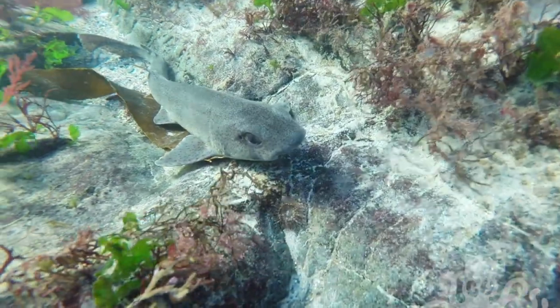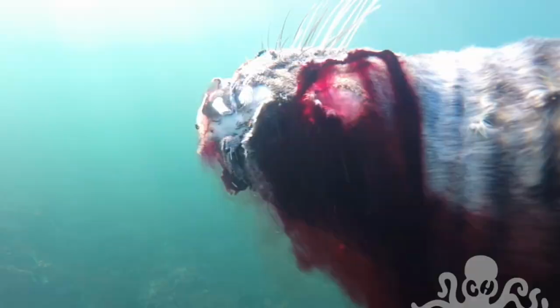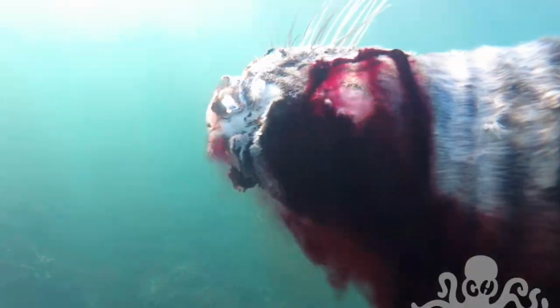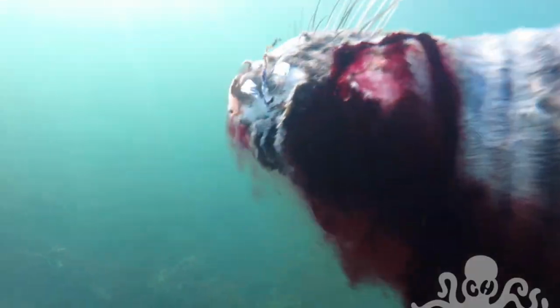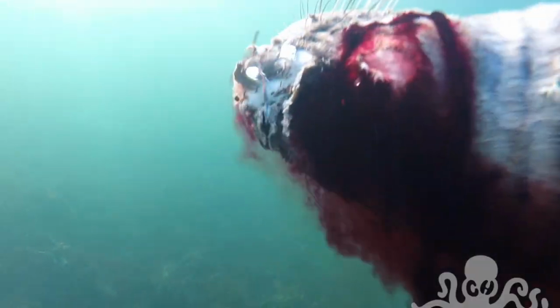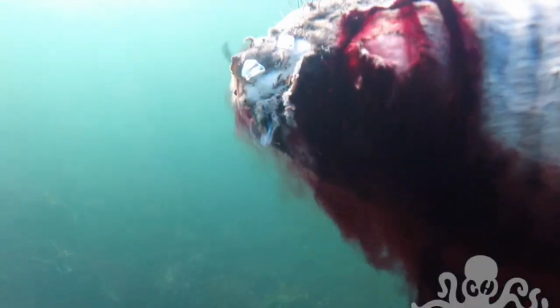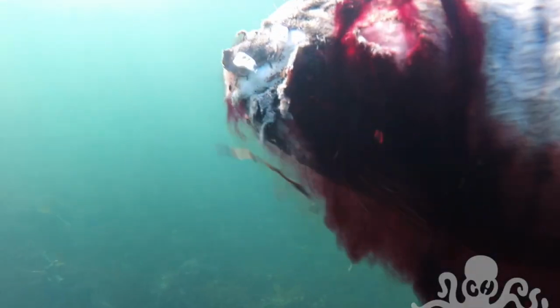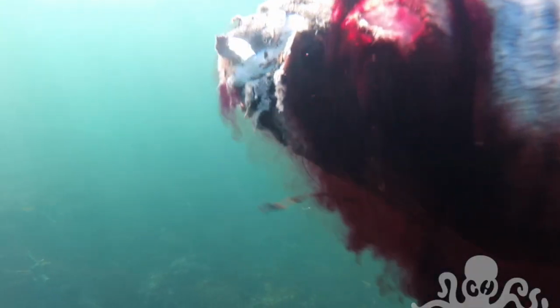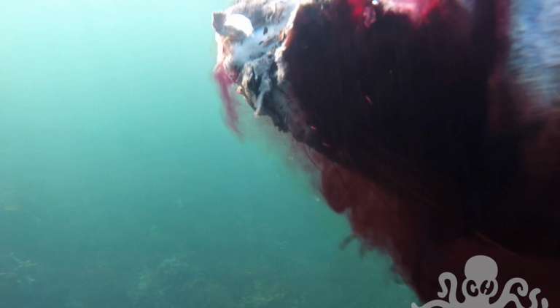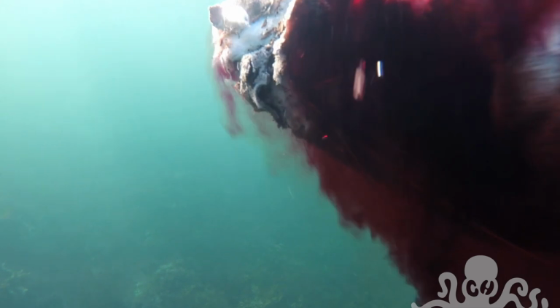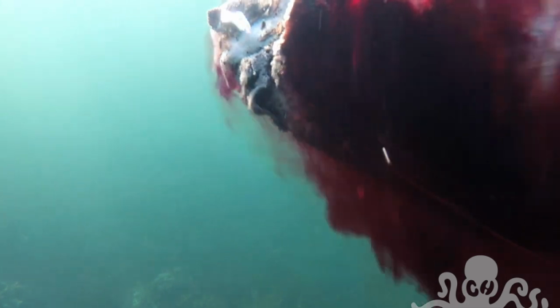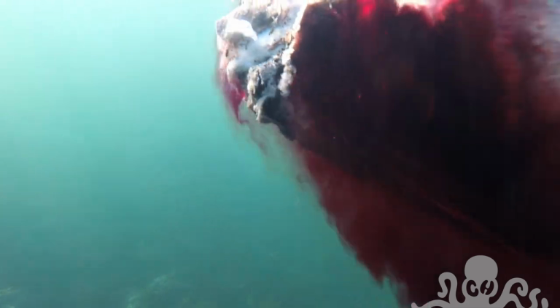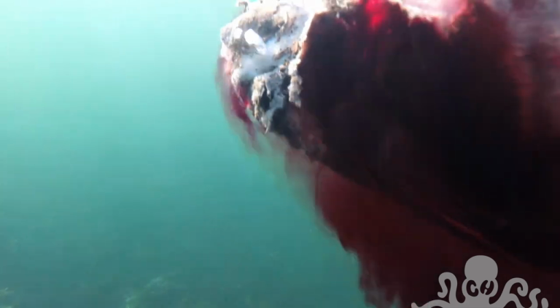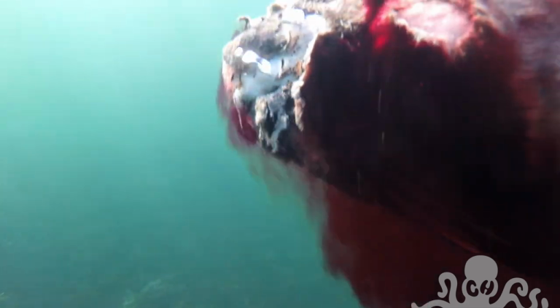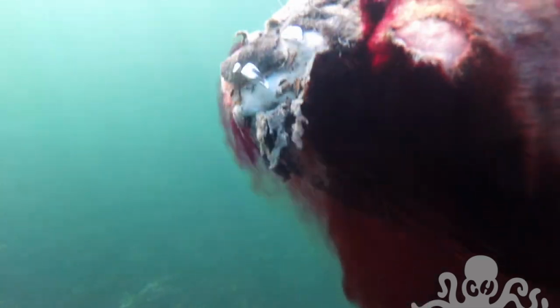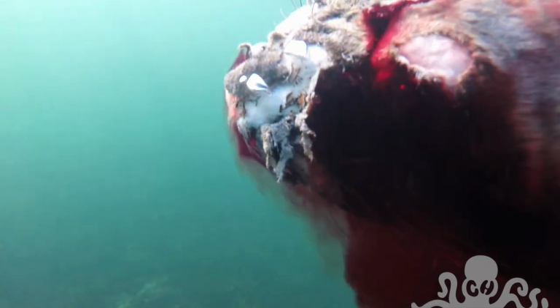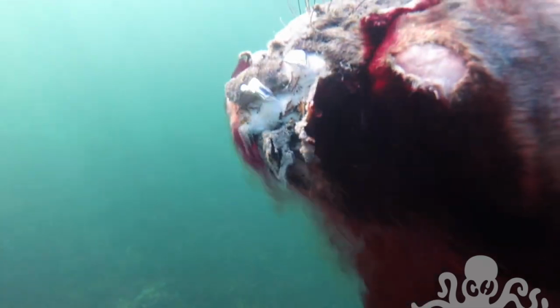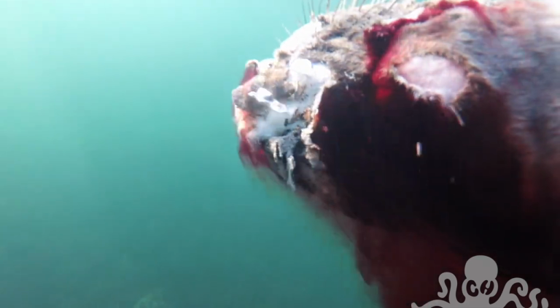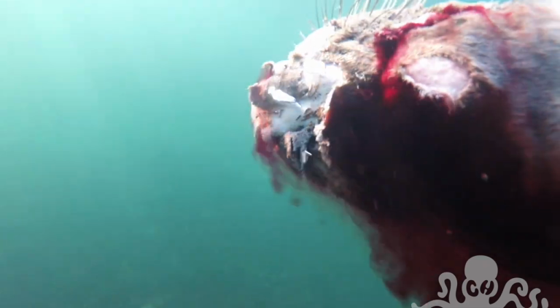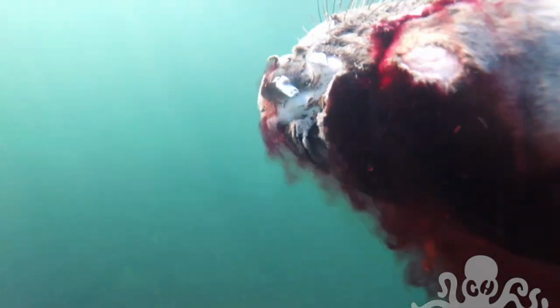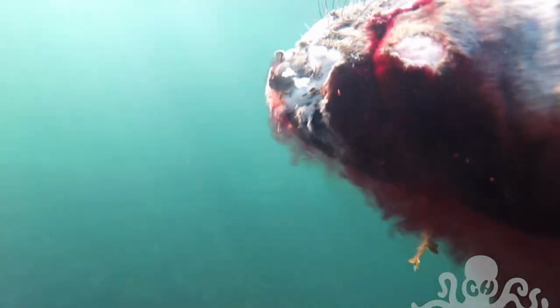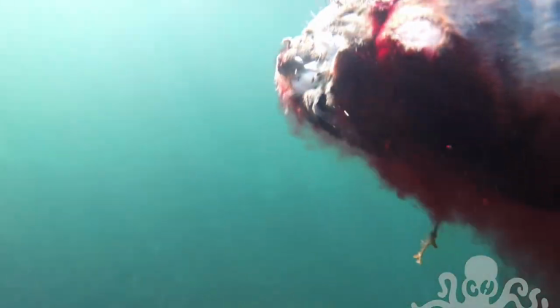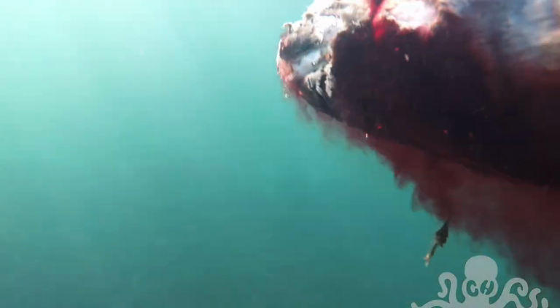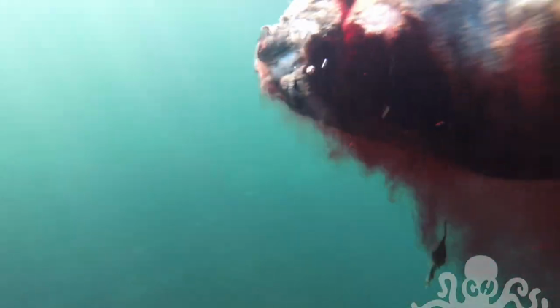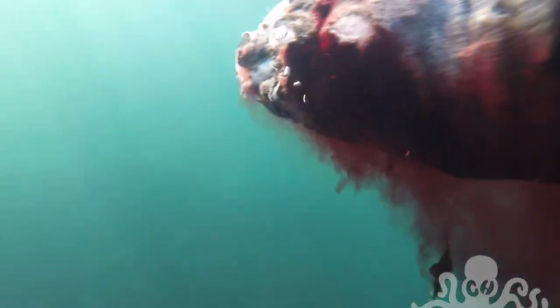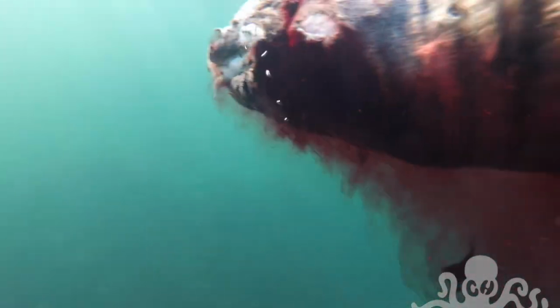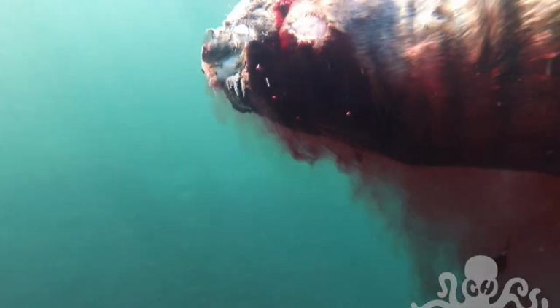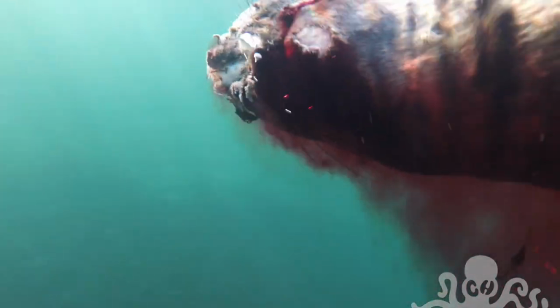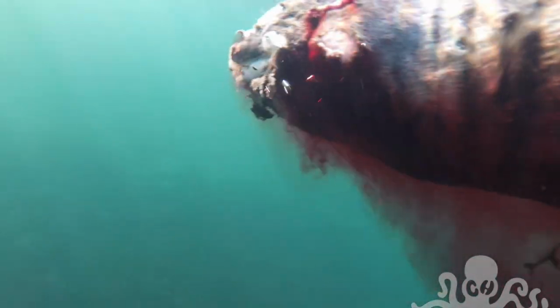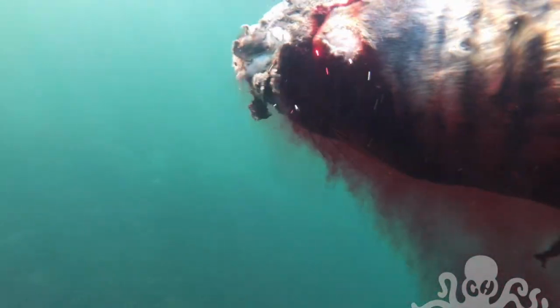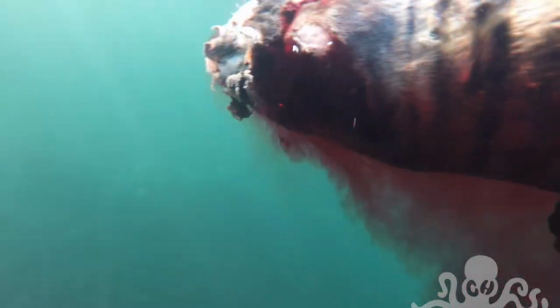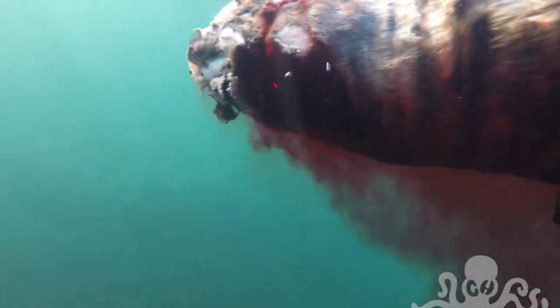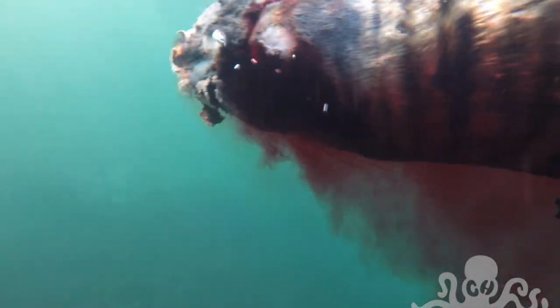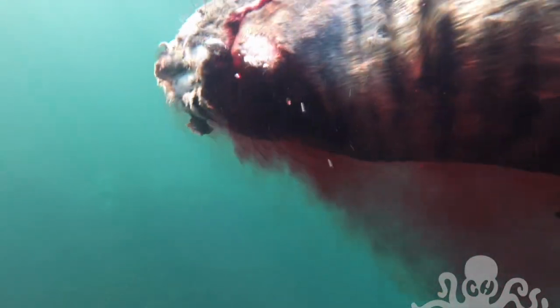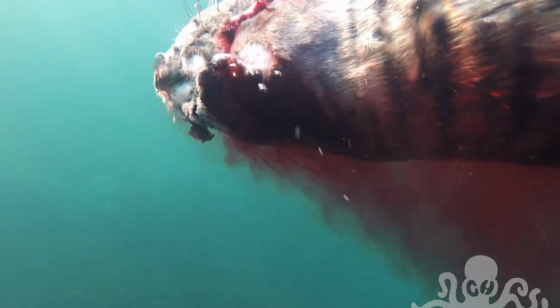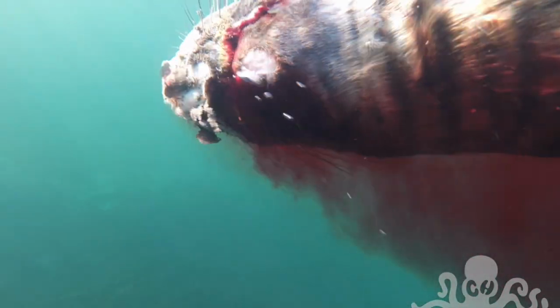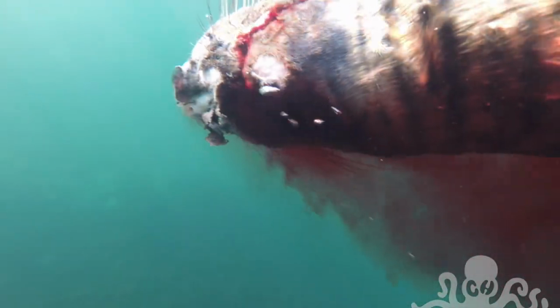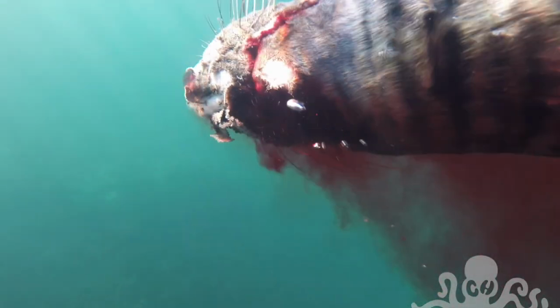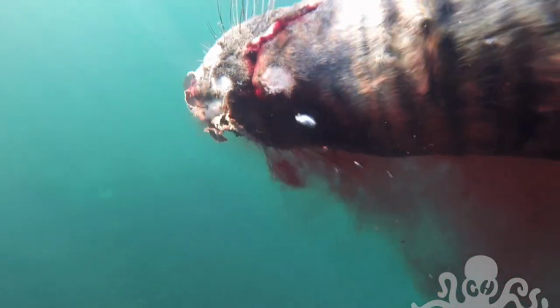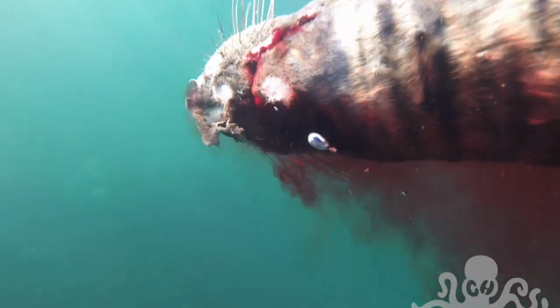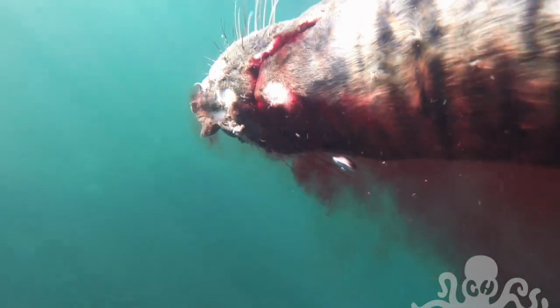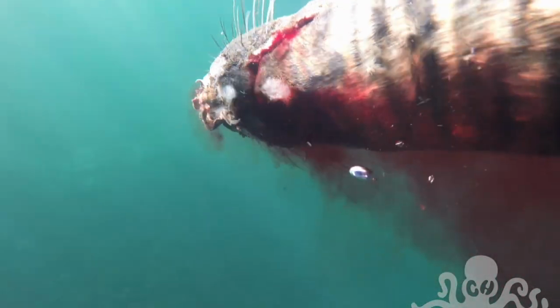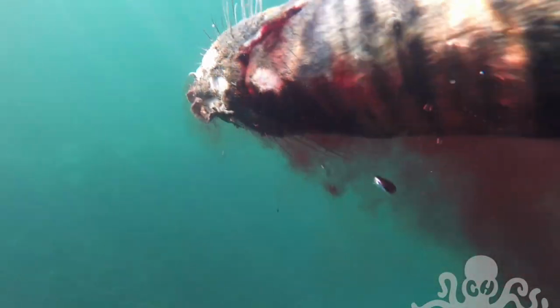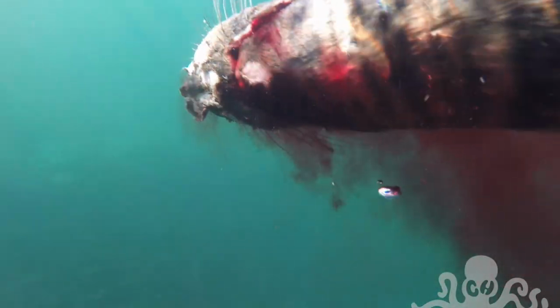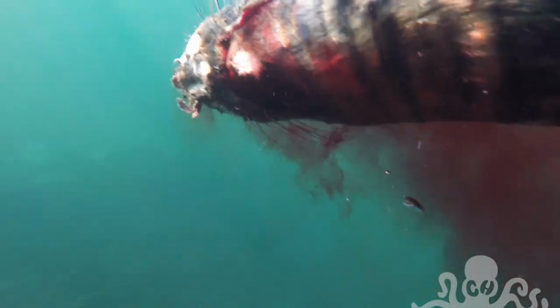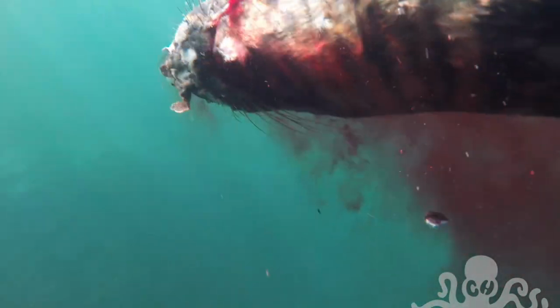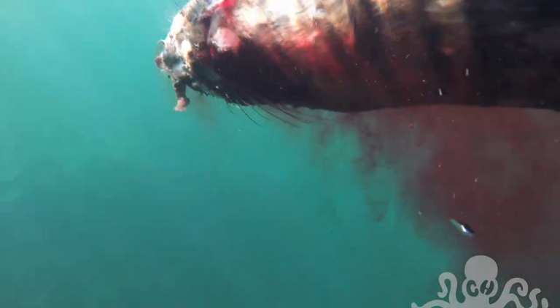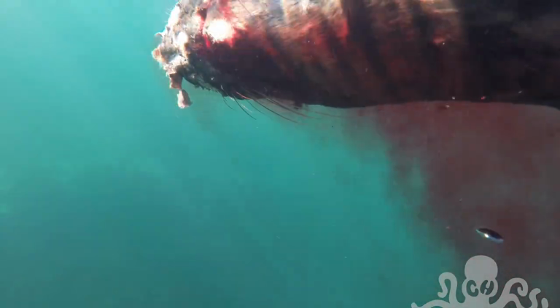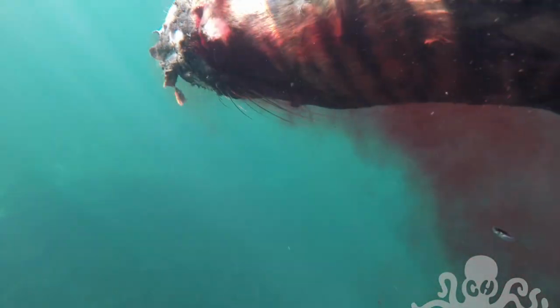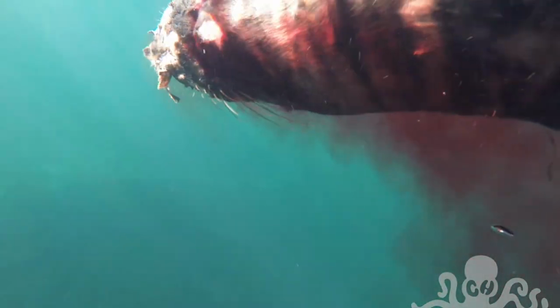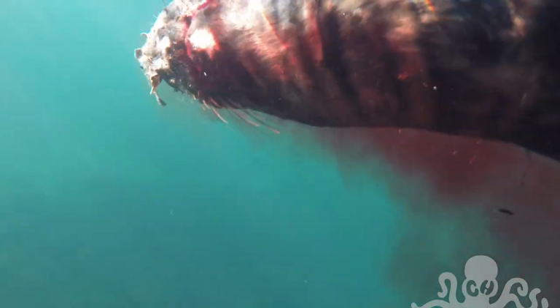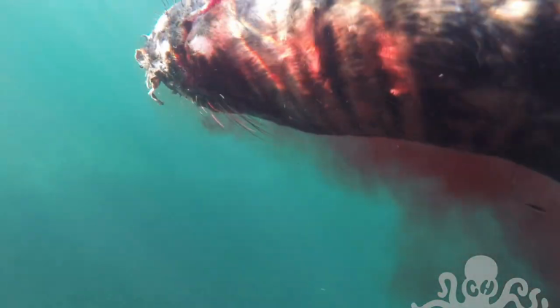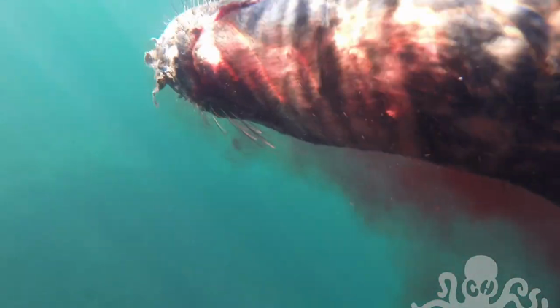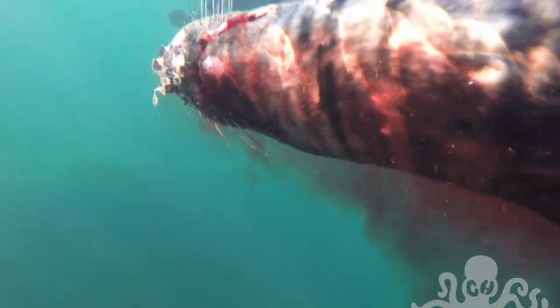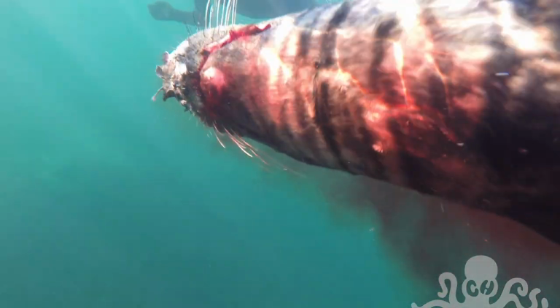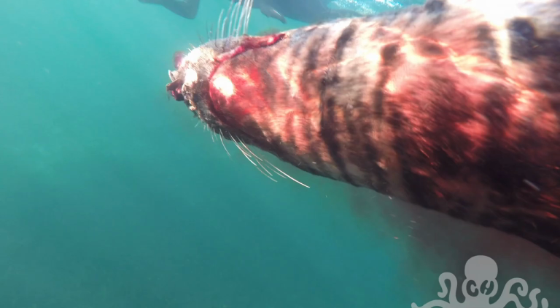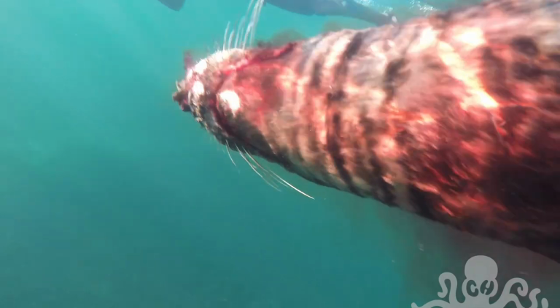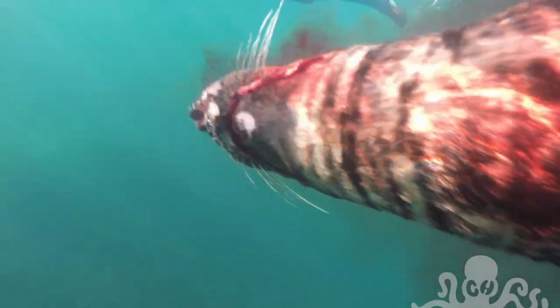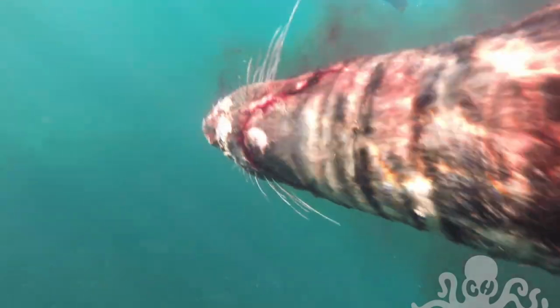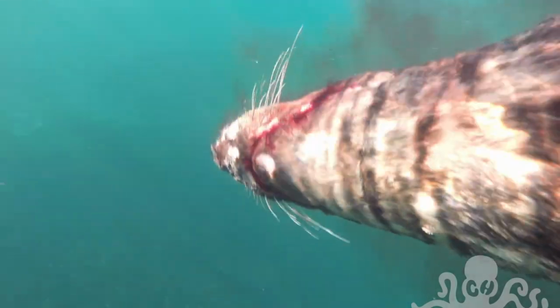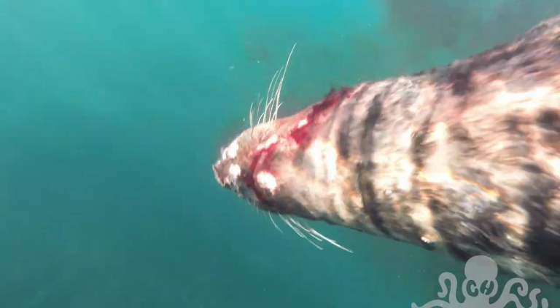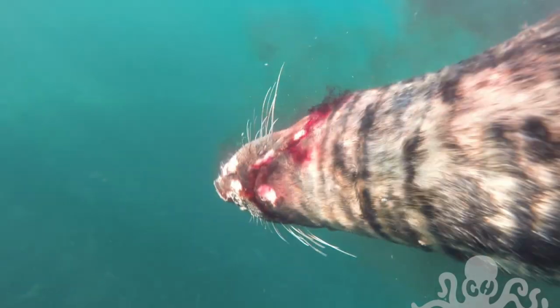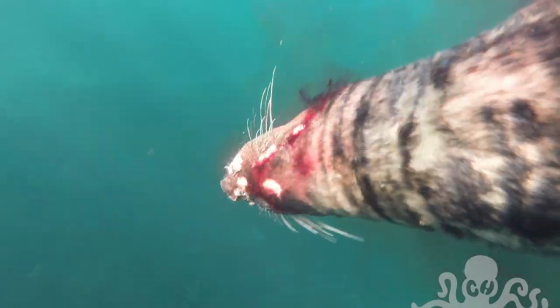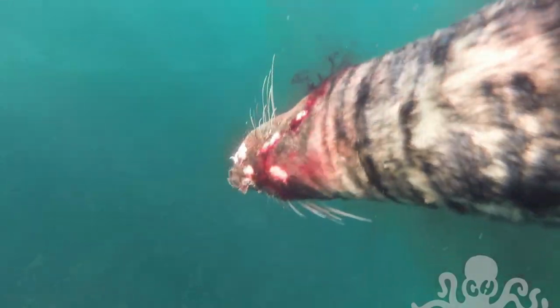We came across a dead seal, still bleeding from a large laceration on the face. You can only imagine it must have been done by a boat propeller.